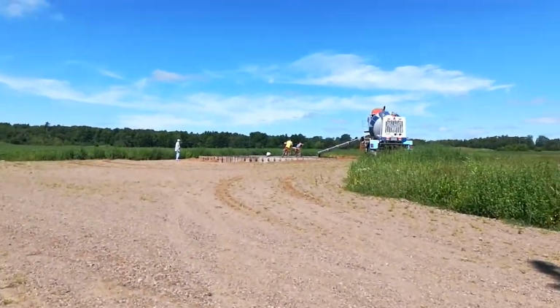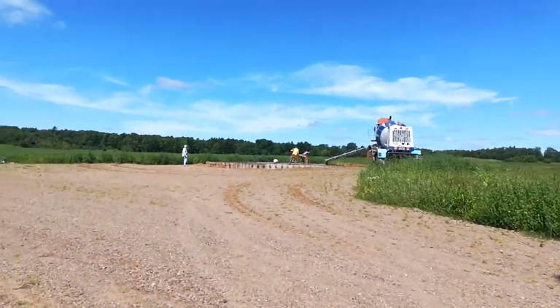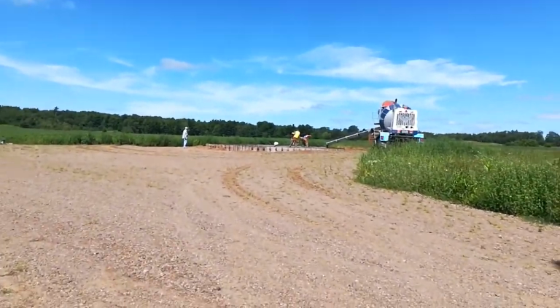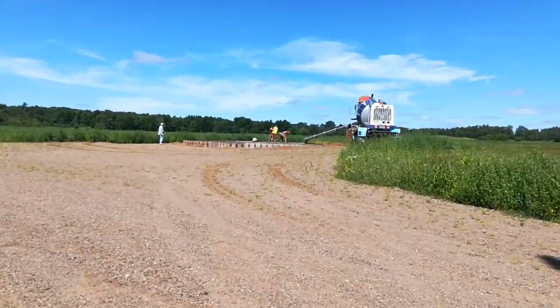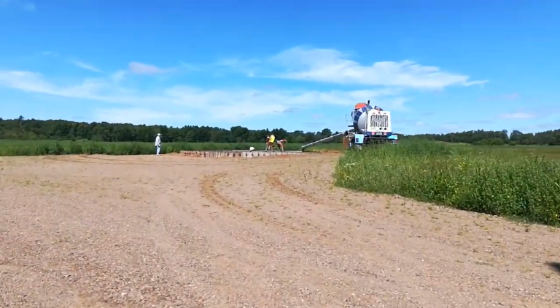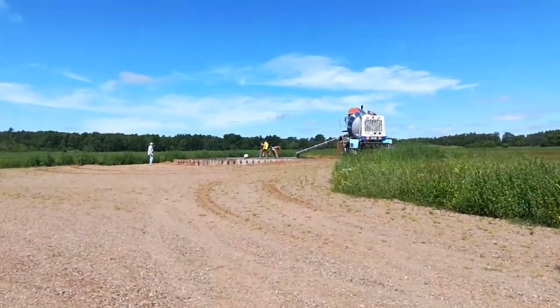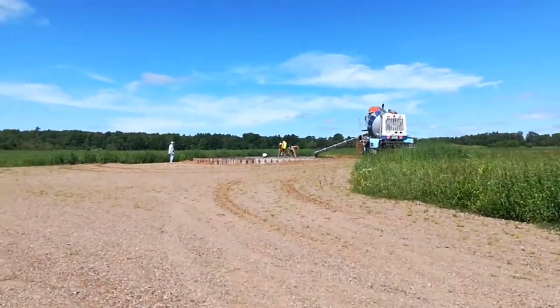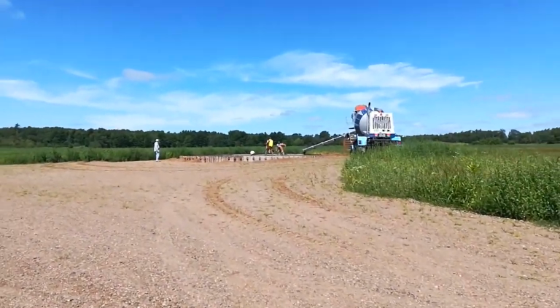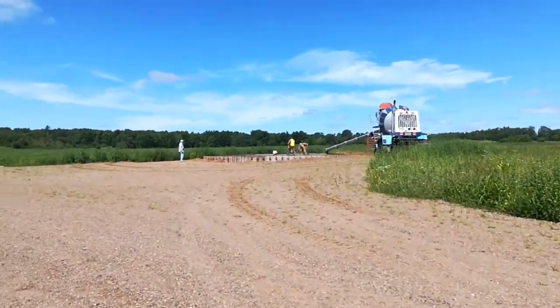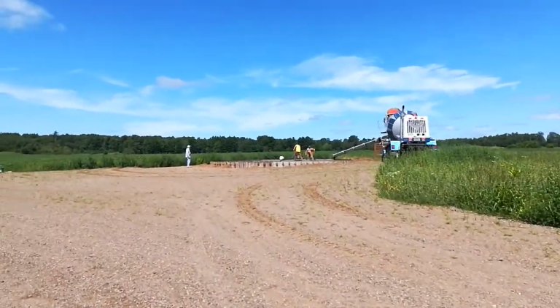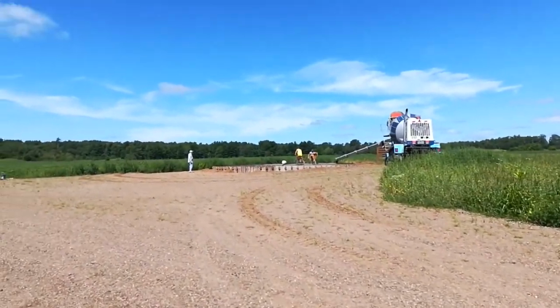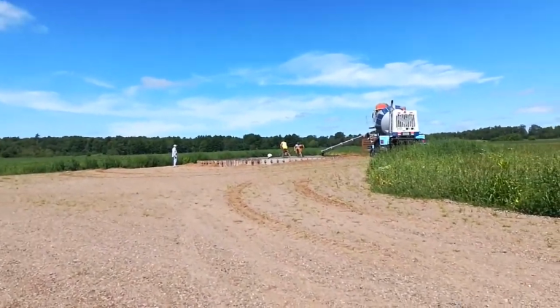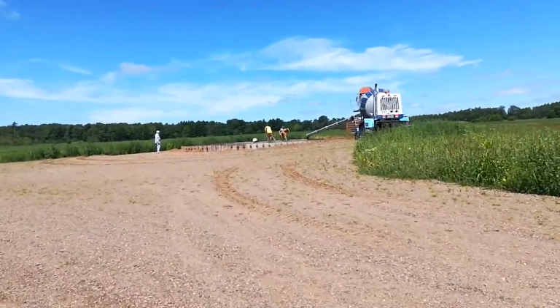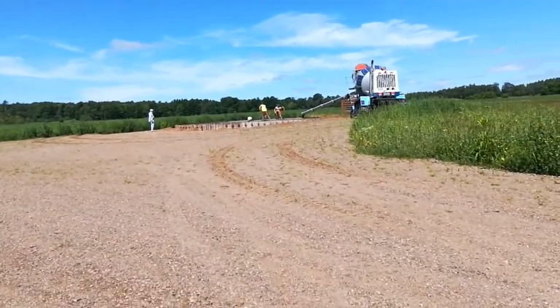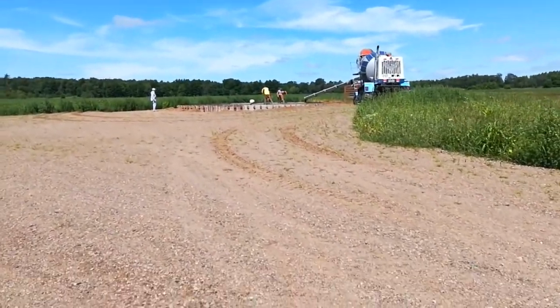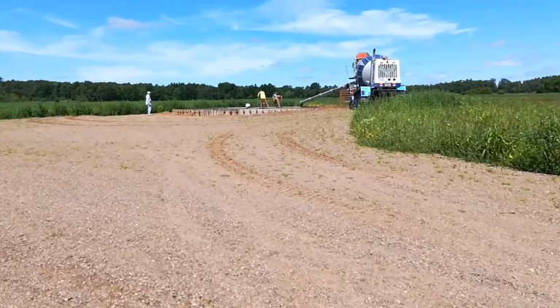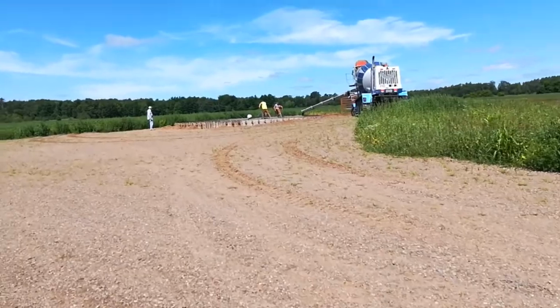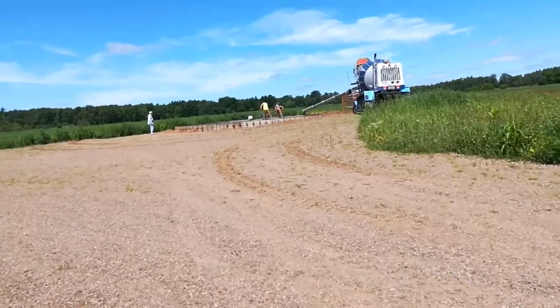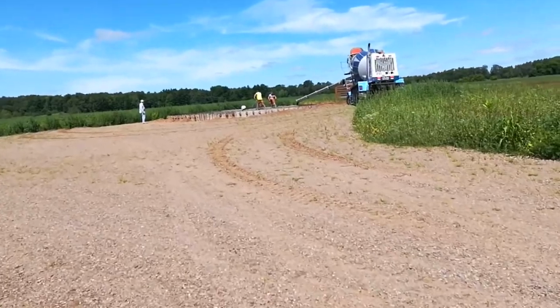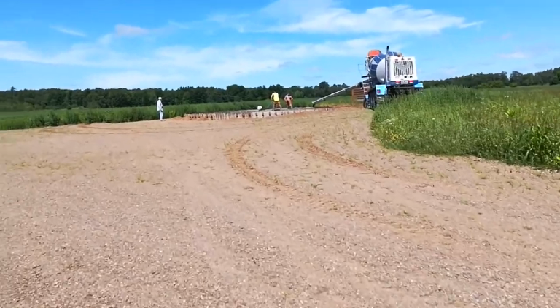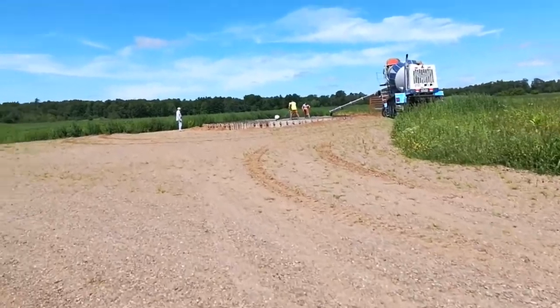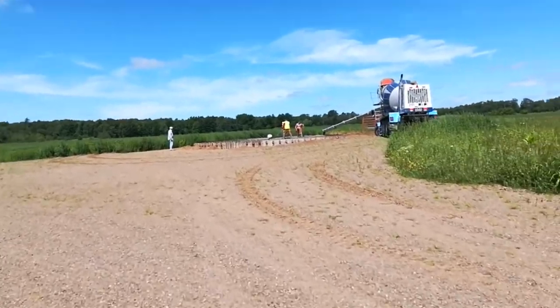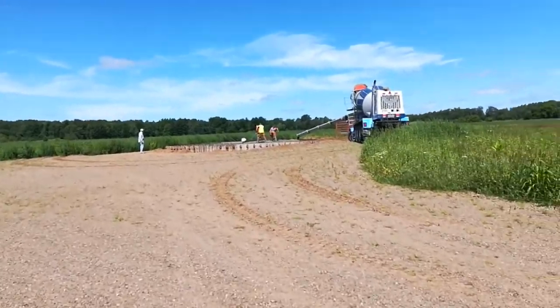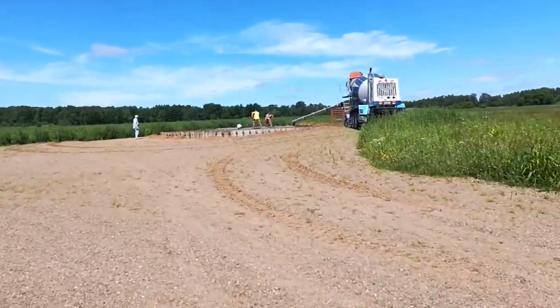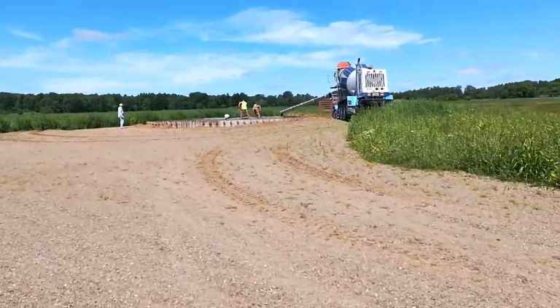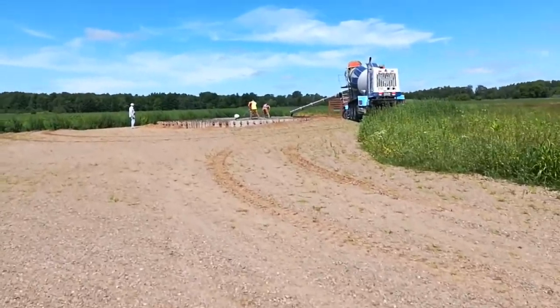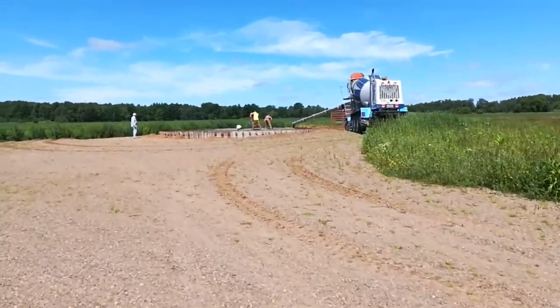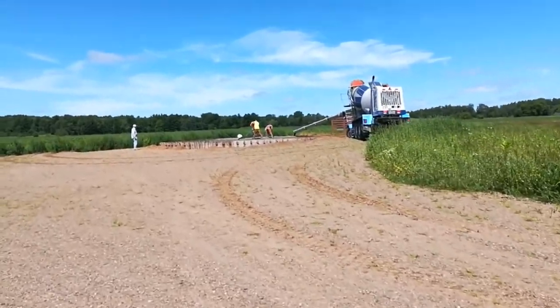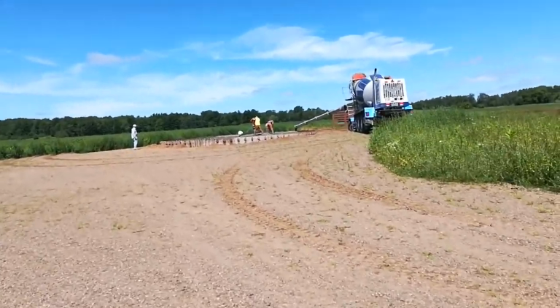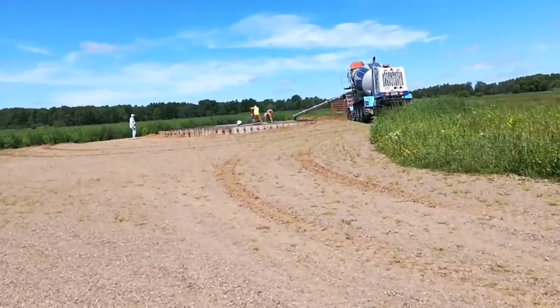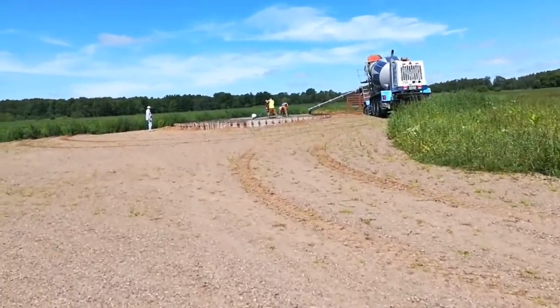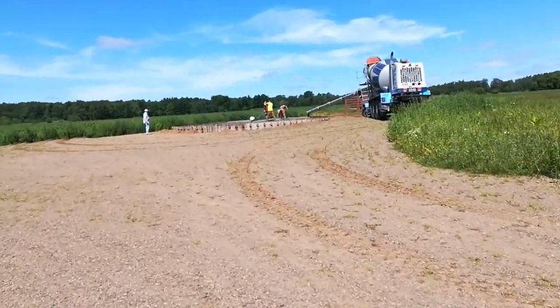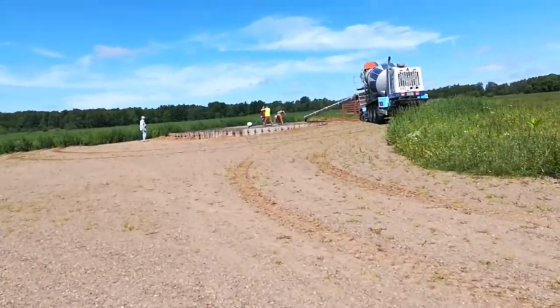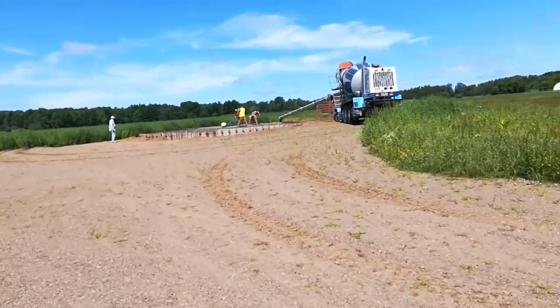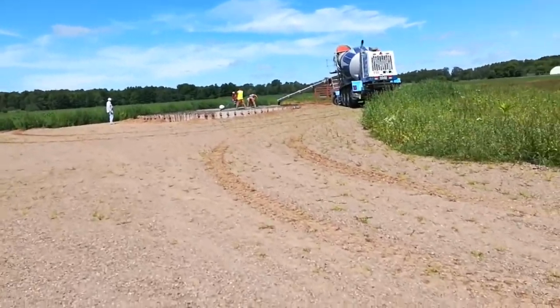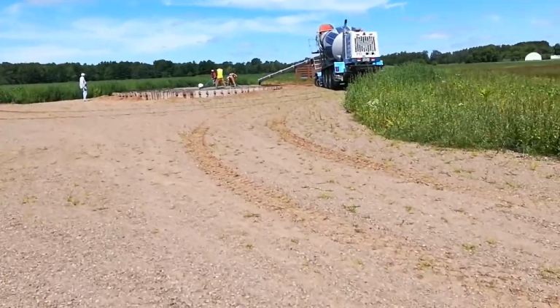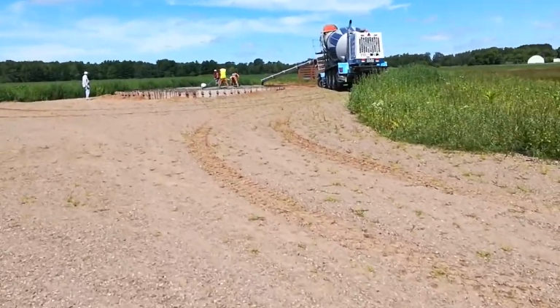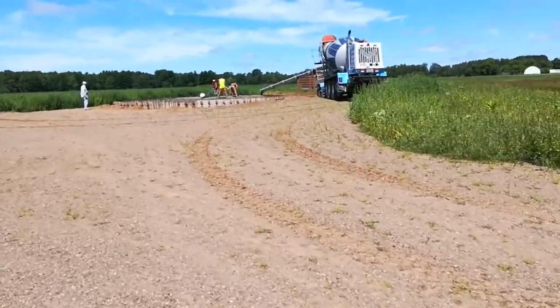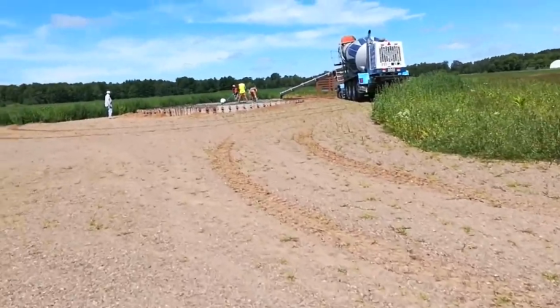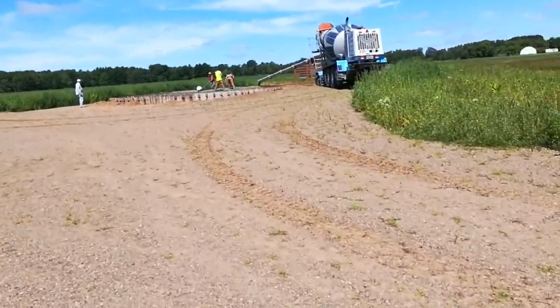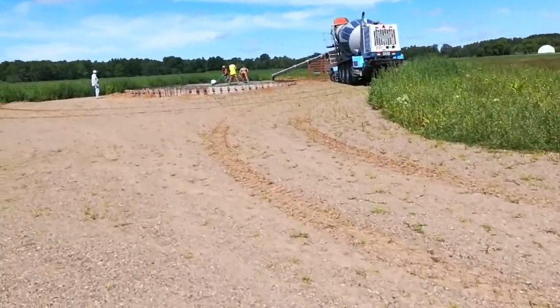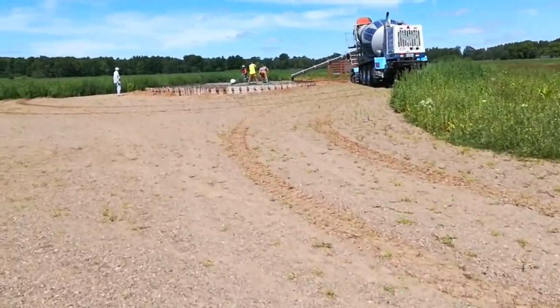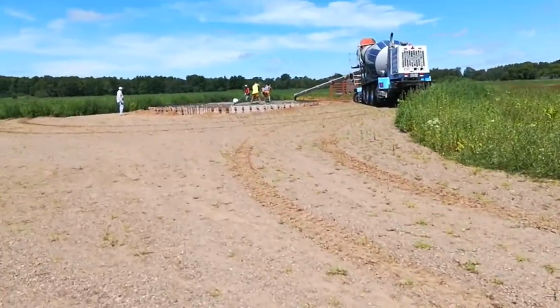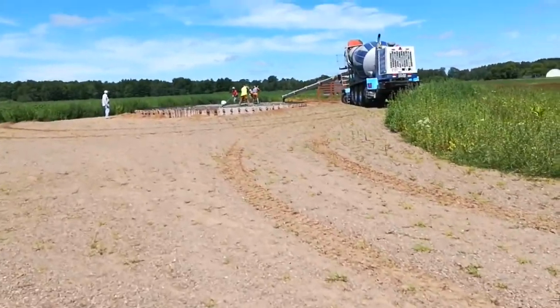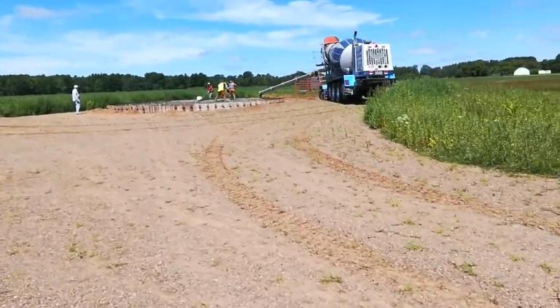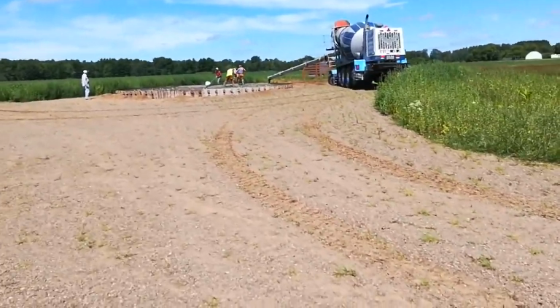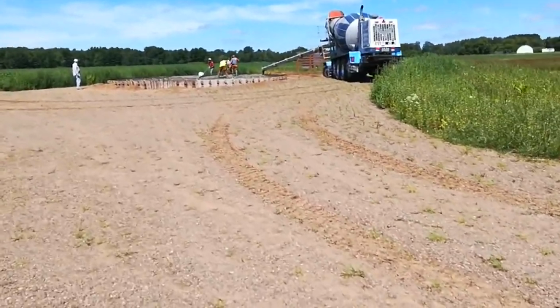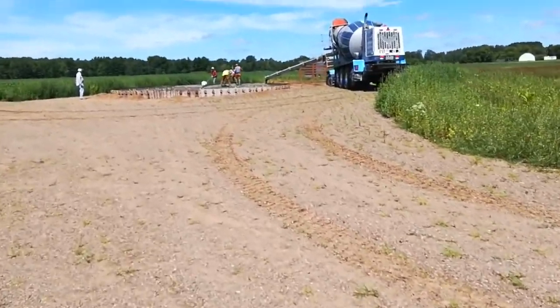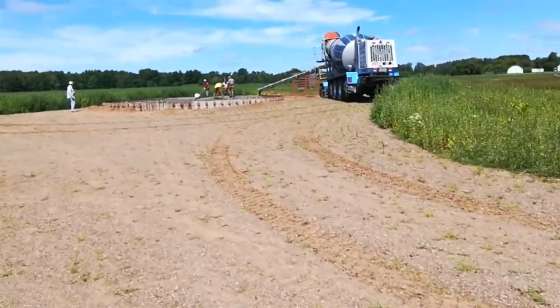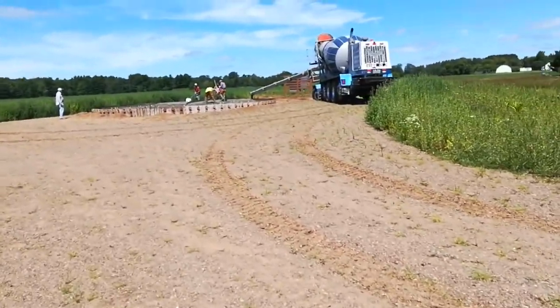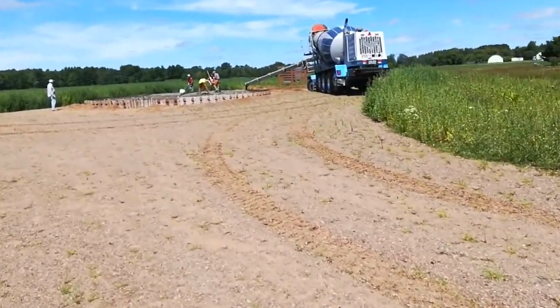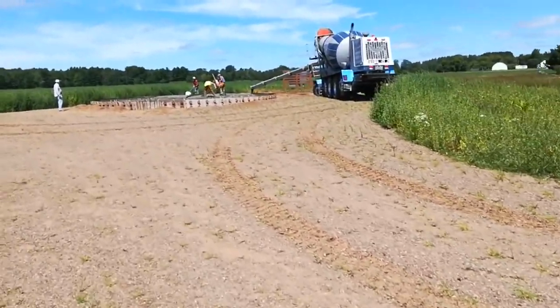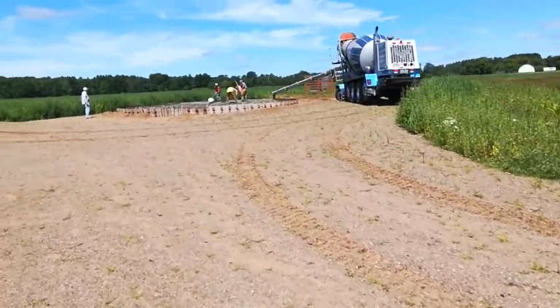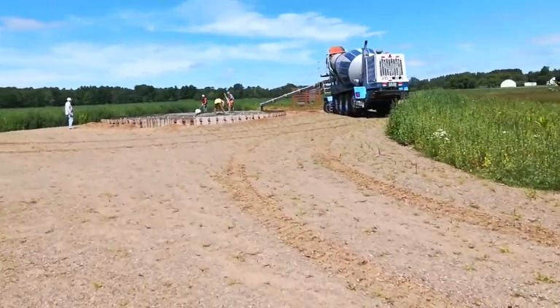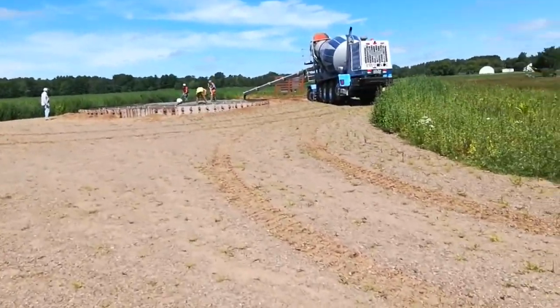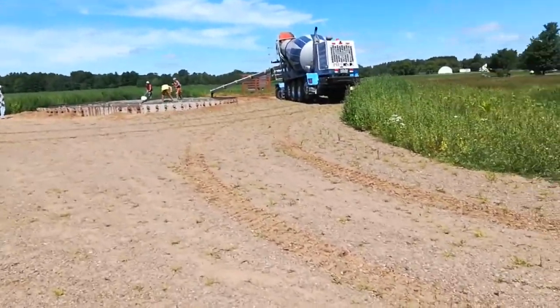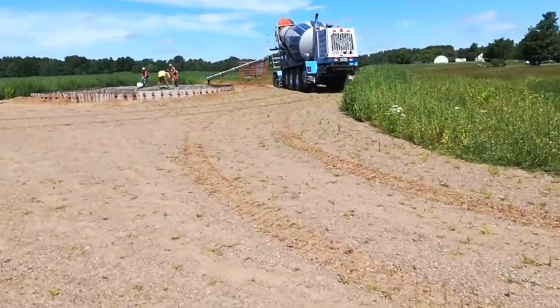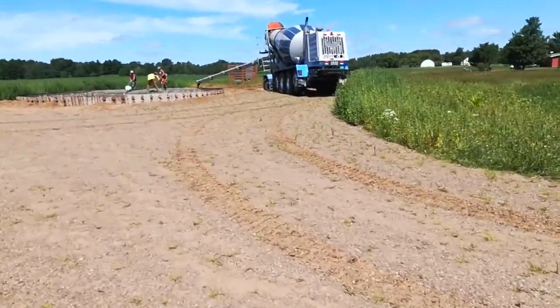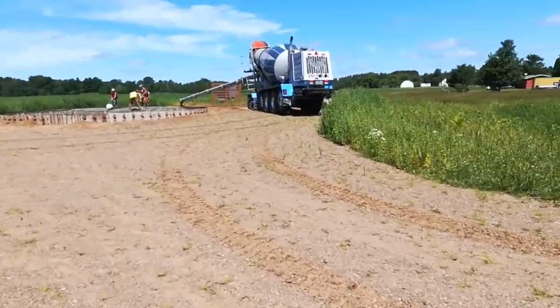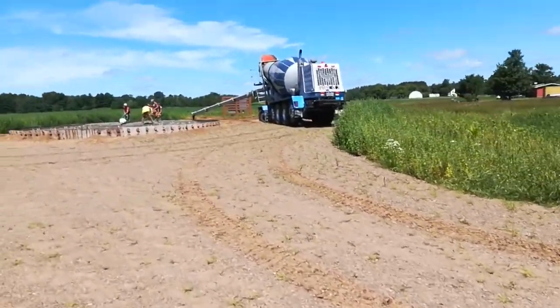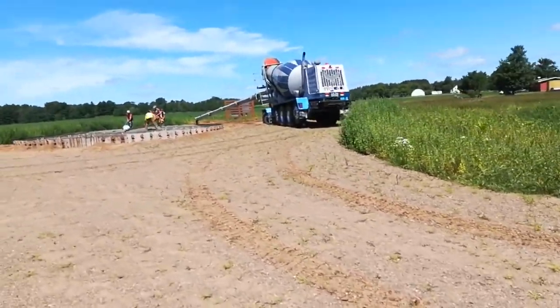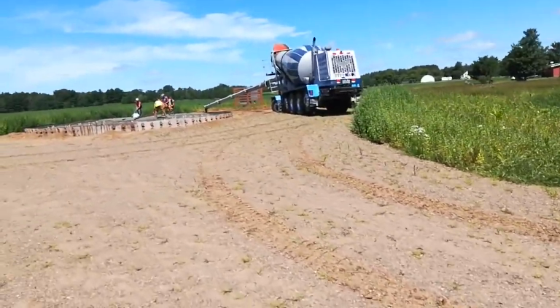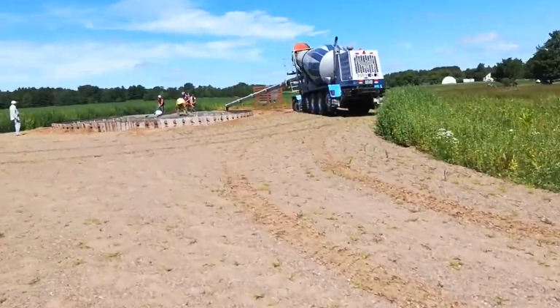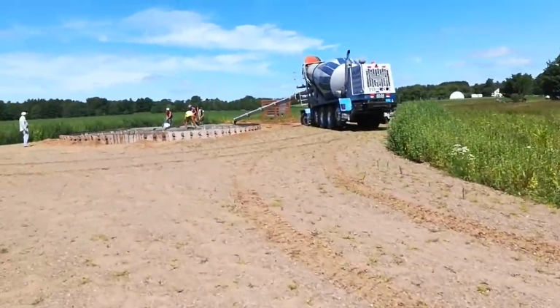I'm out here pouring concrete for the grain bin. I came and formed it up this morning.